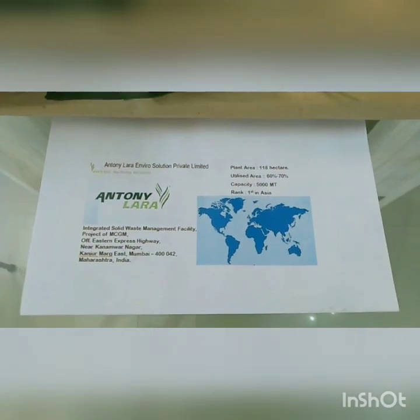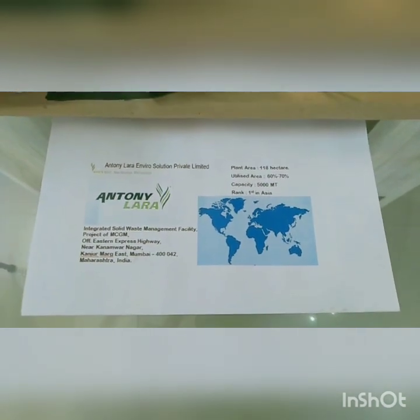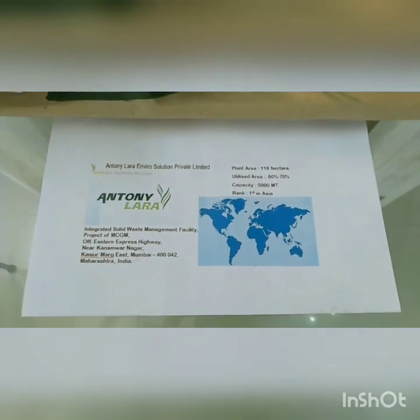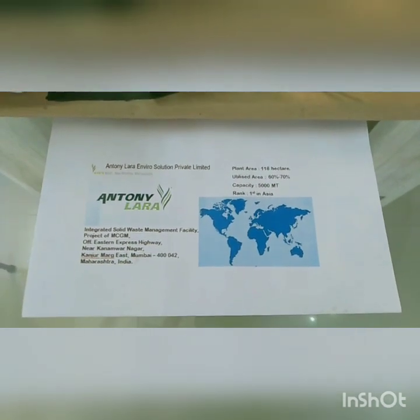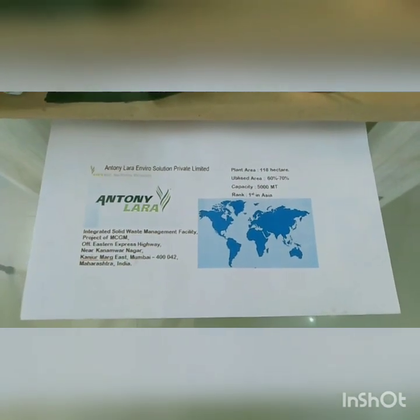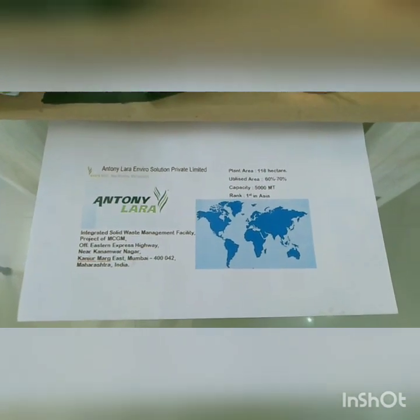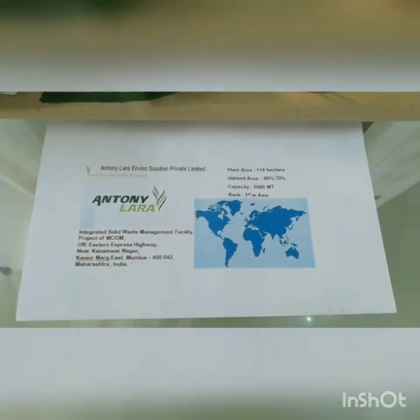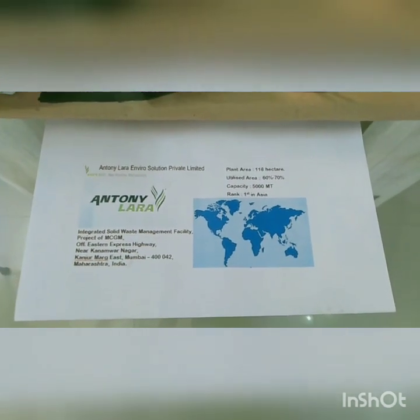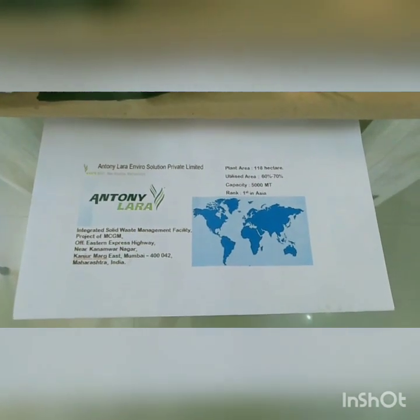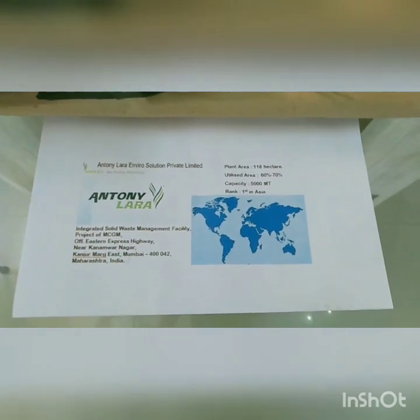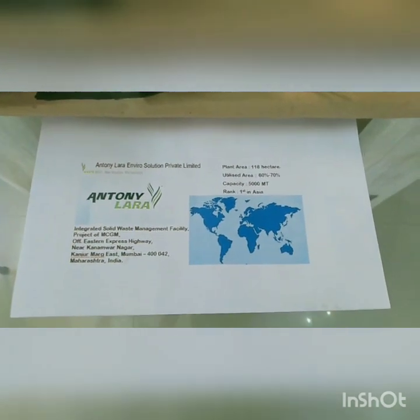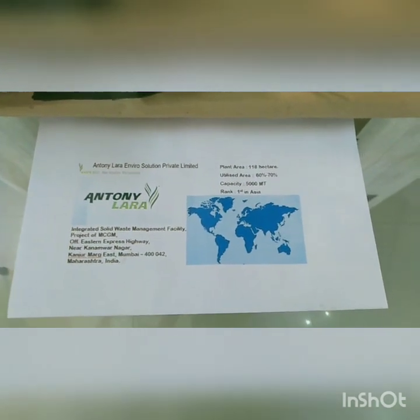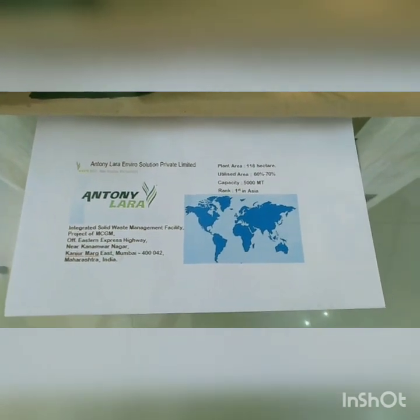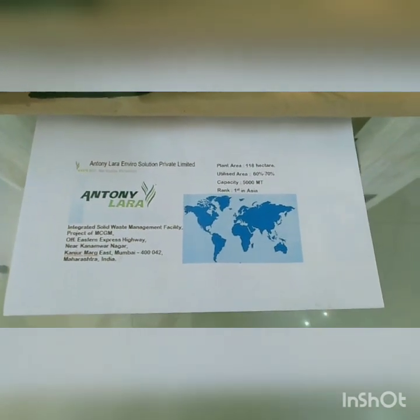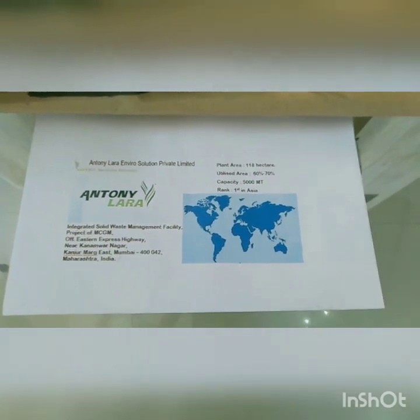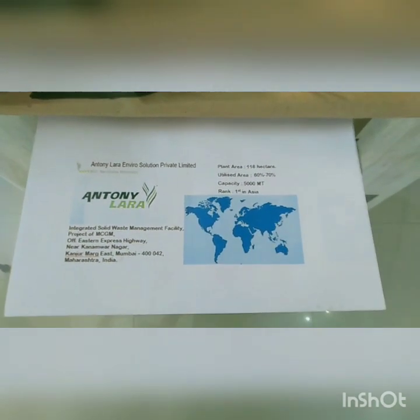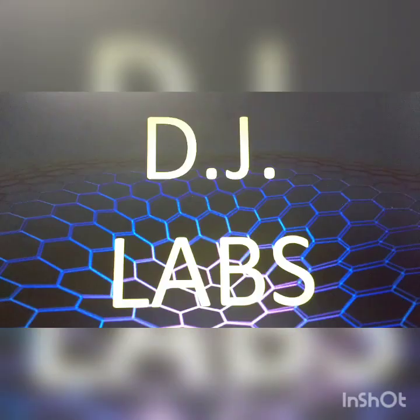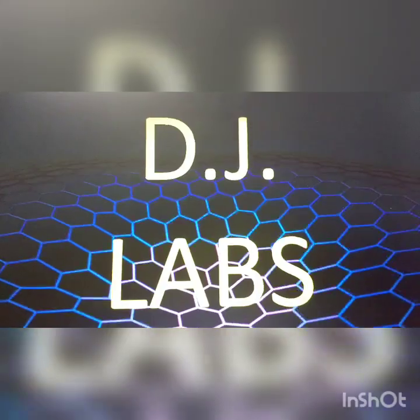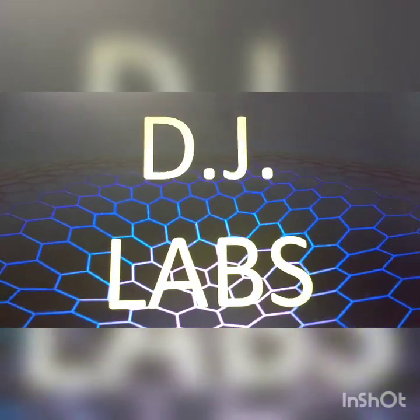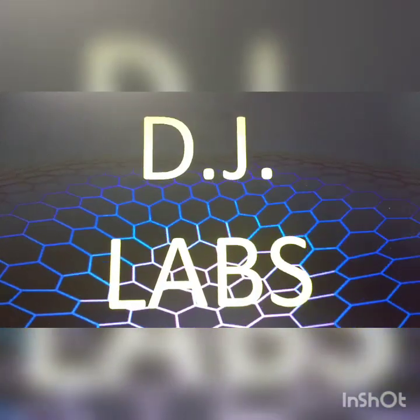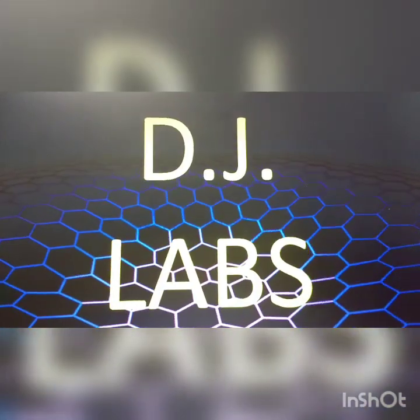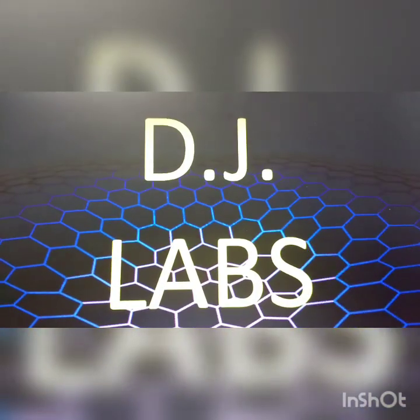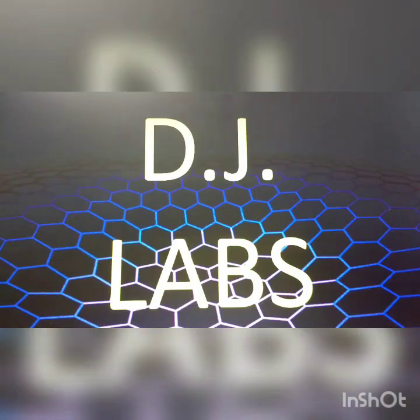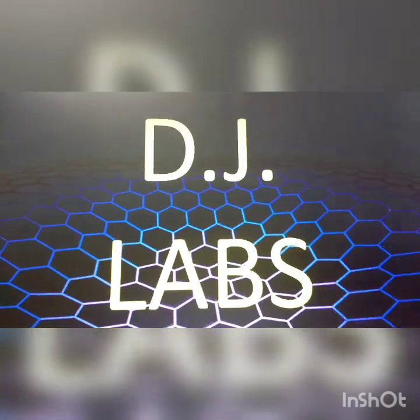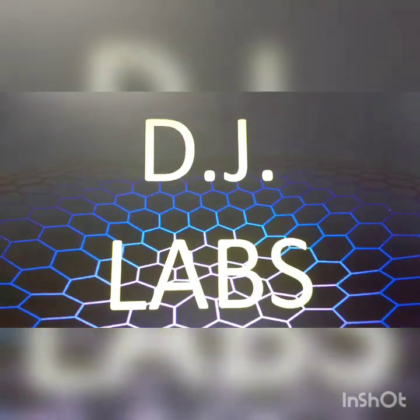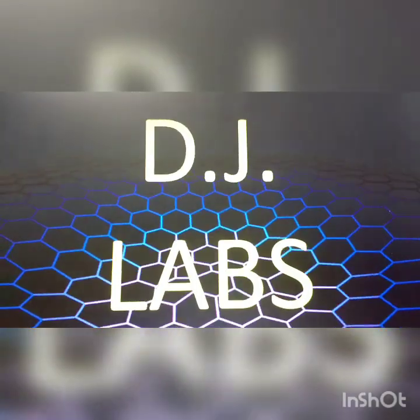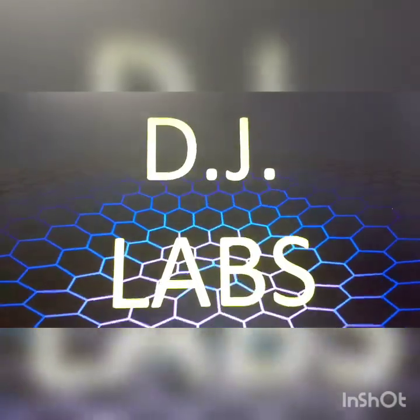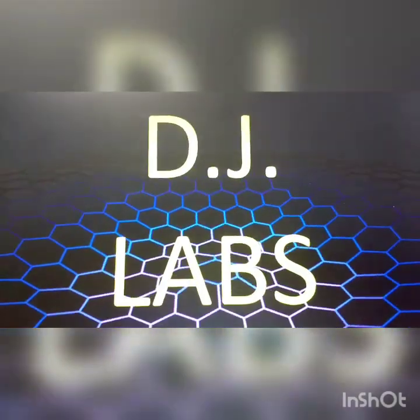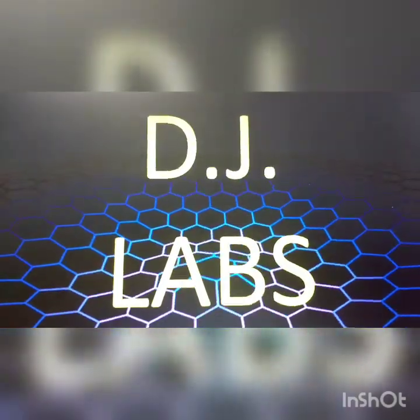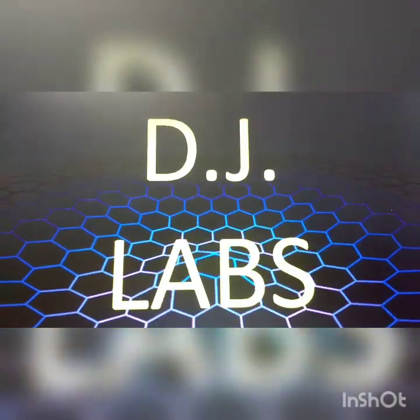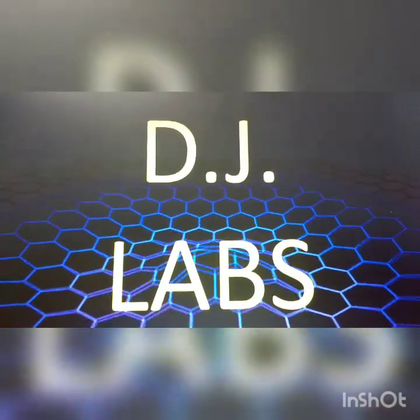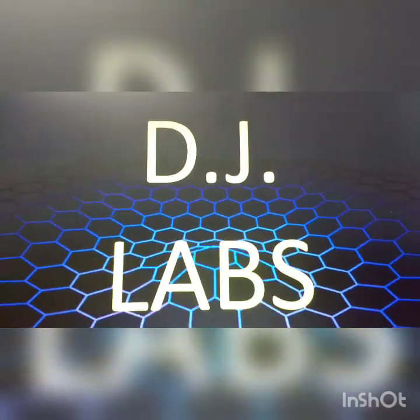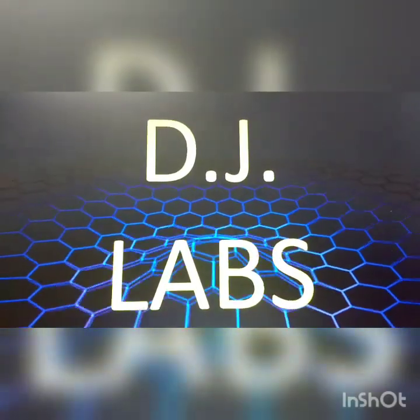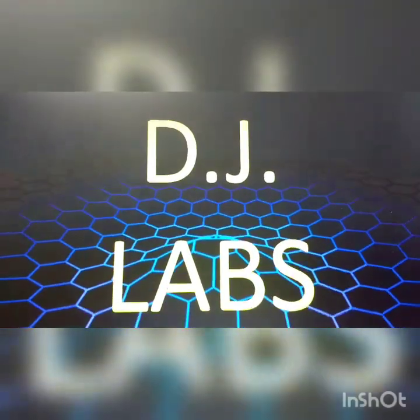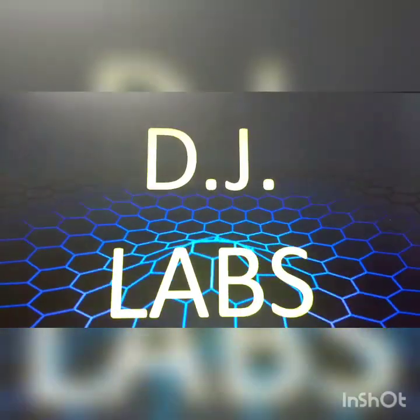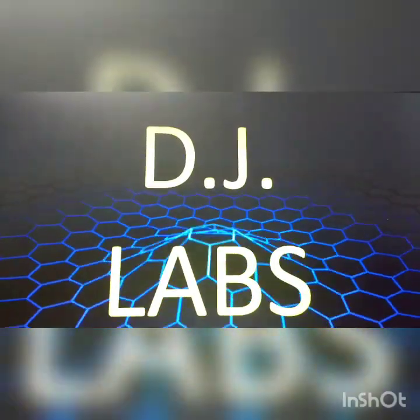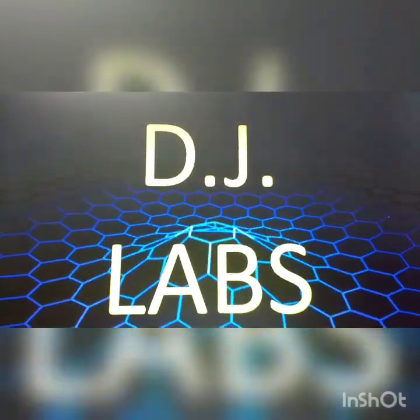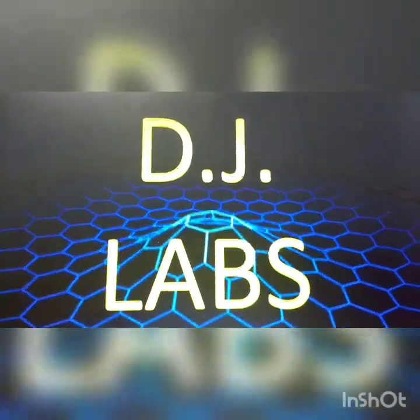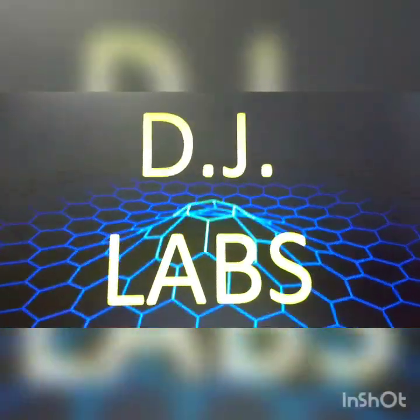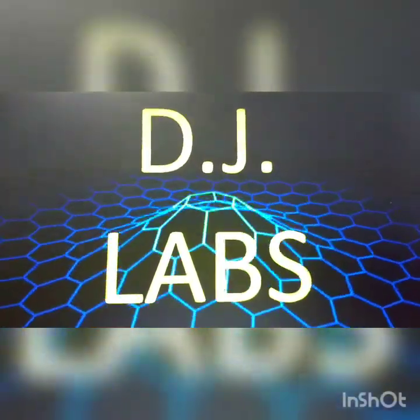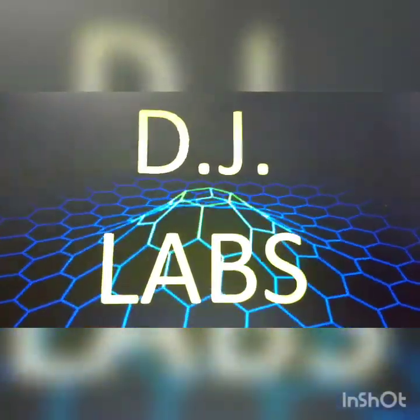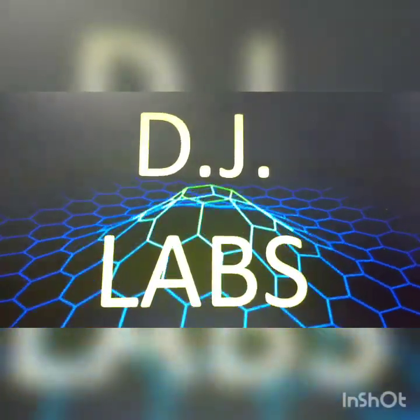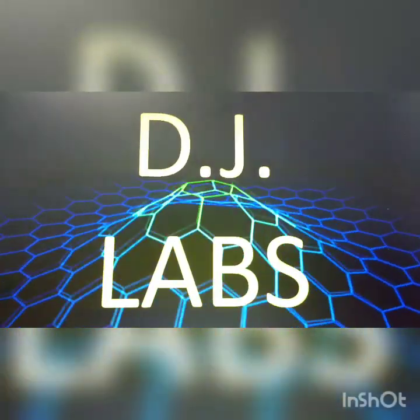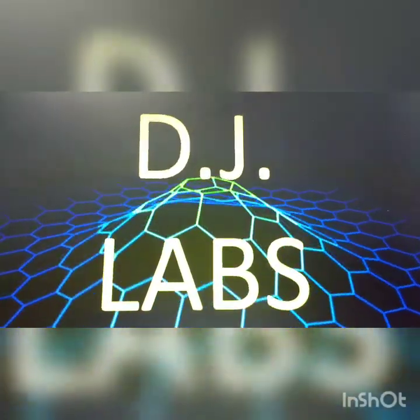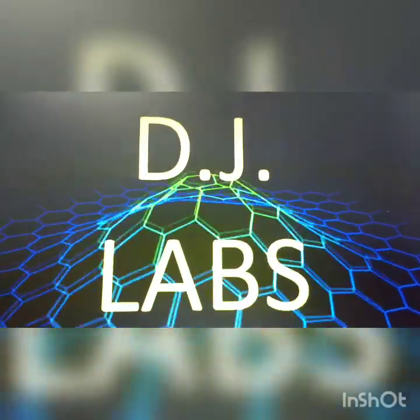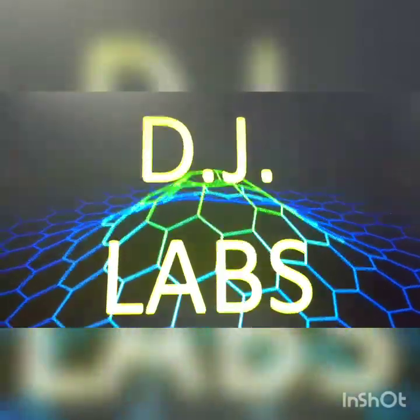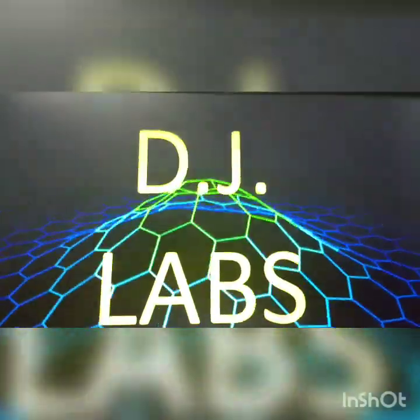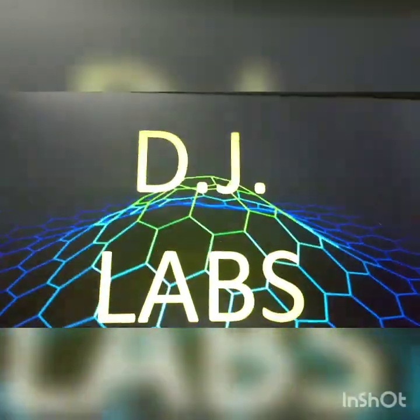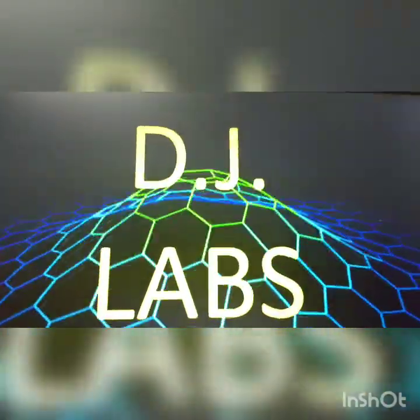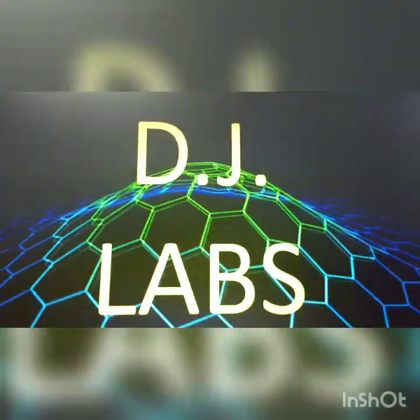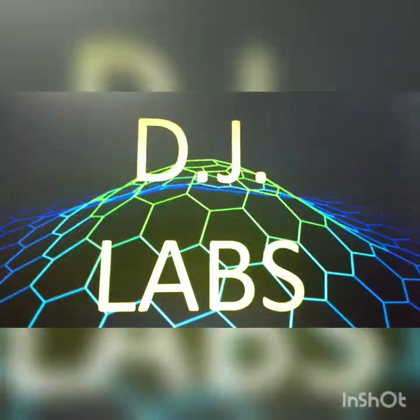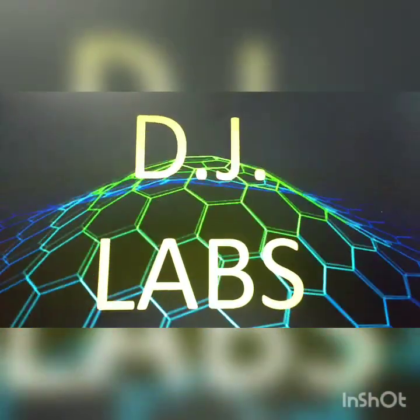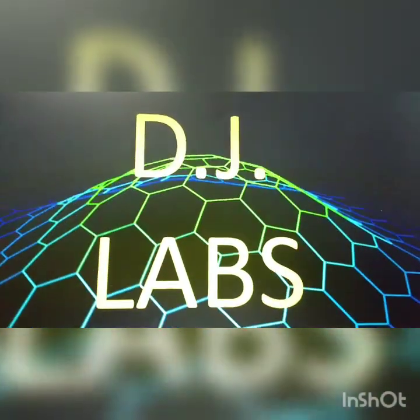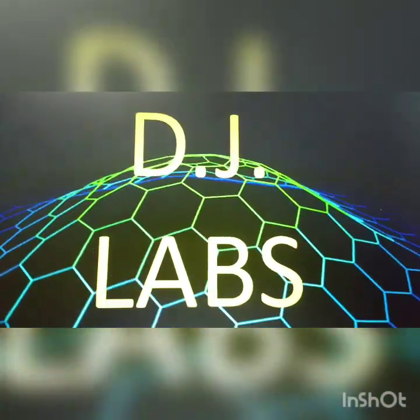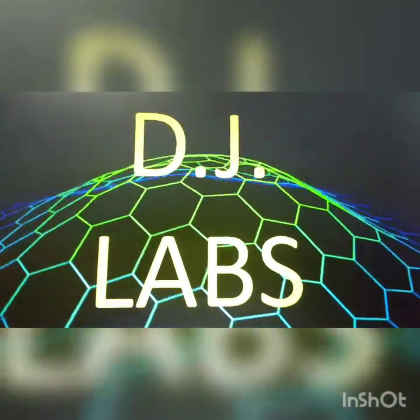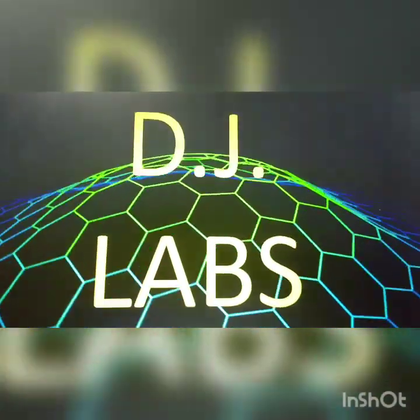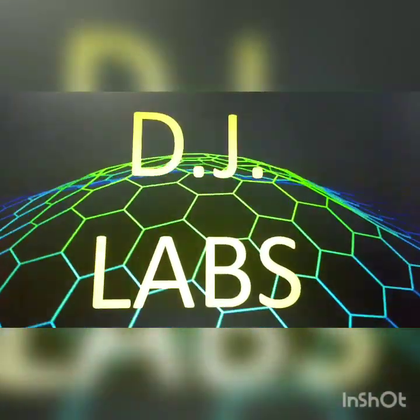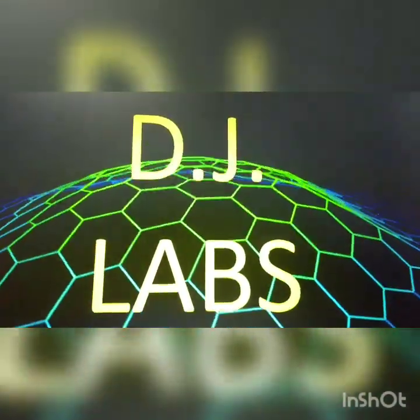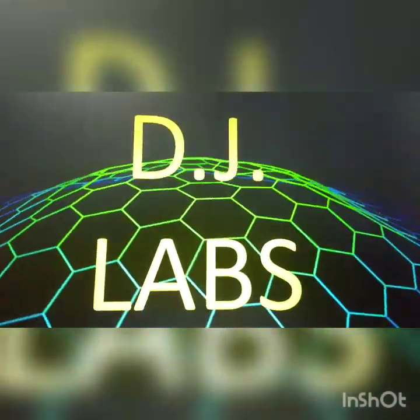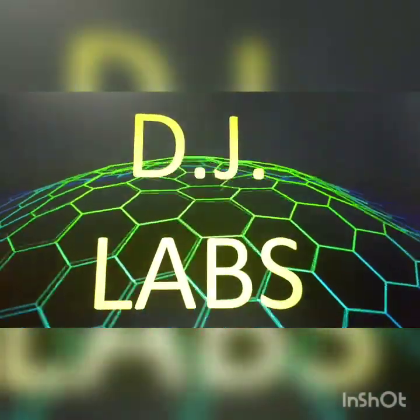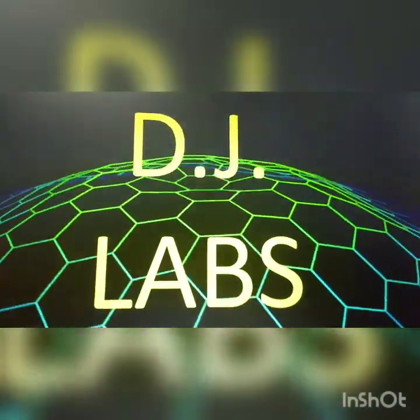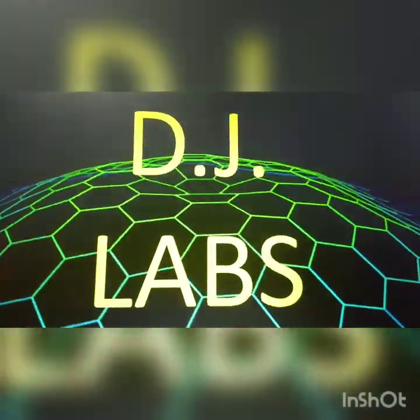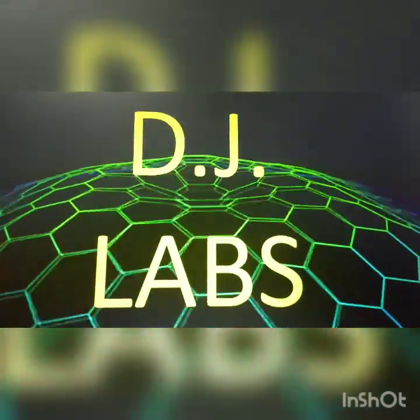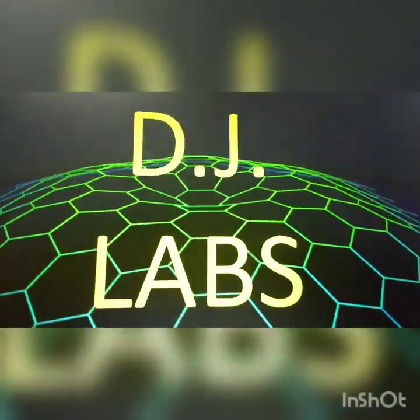Thank you. For more videos, visit DJ Lab.